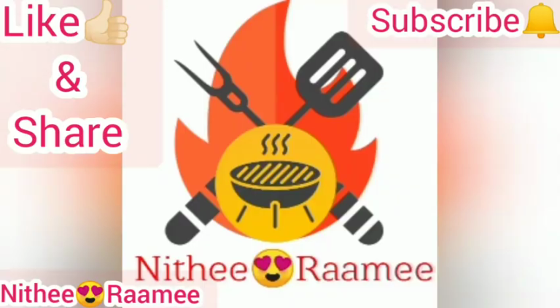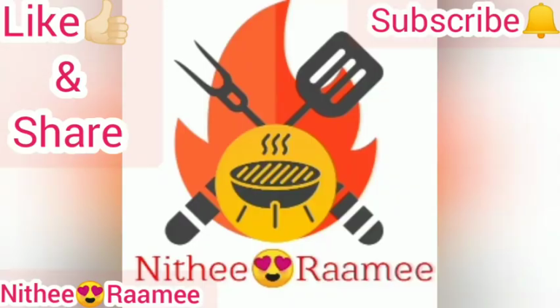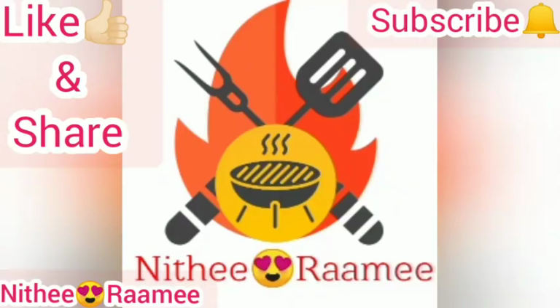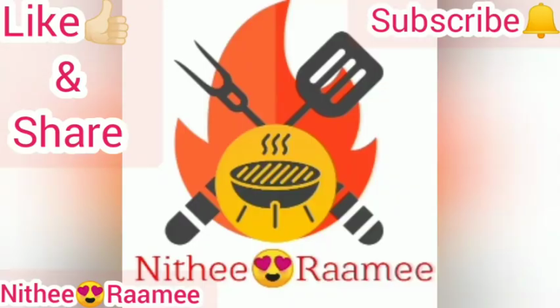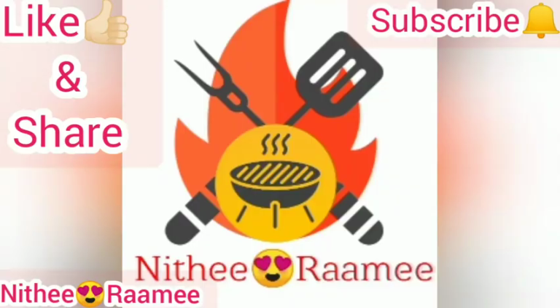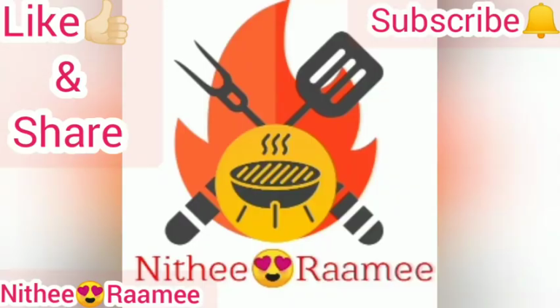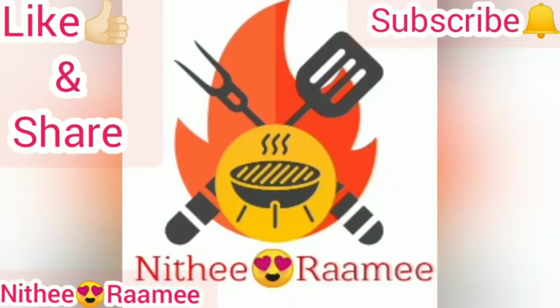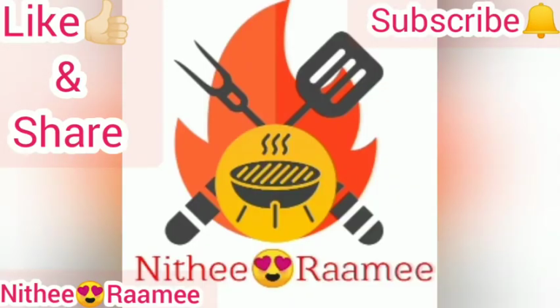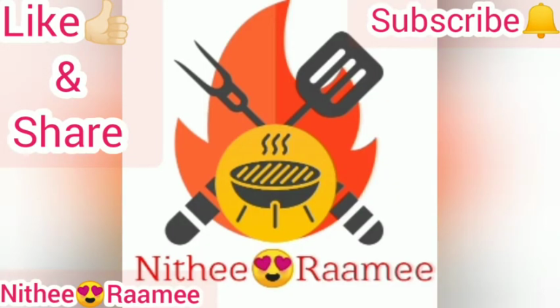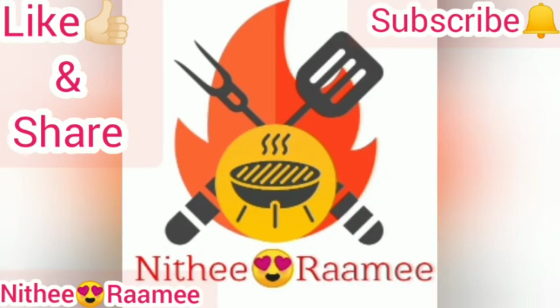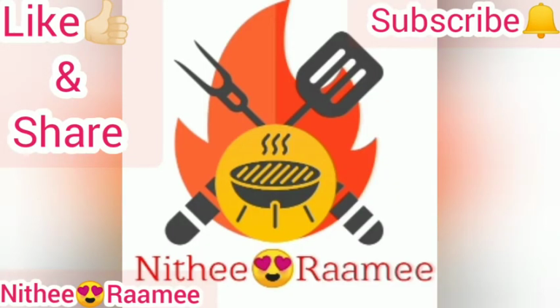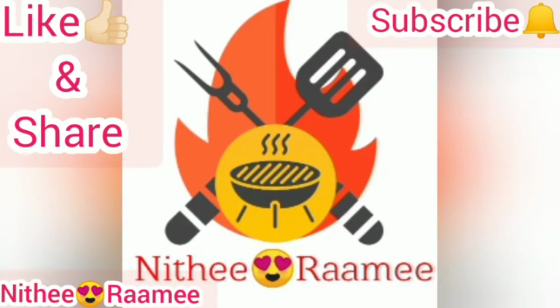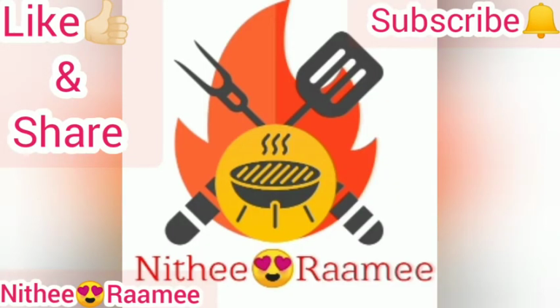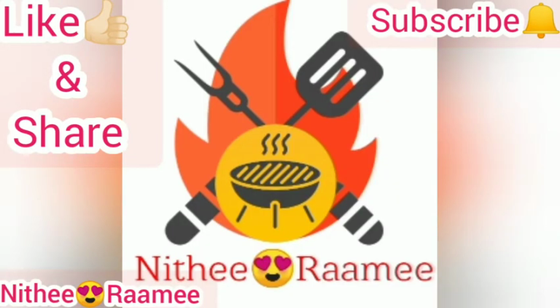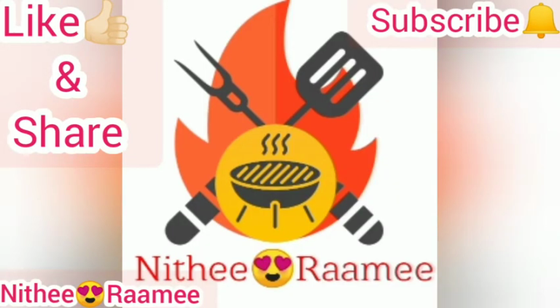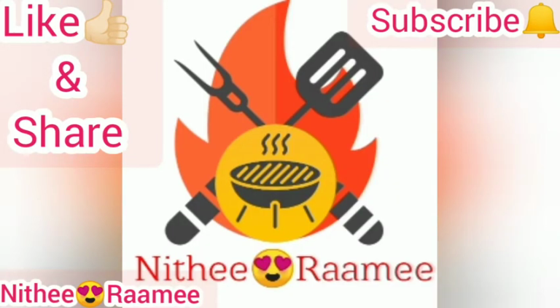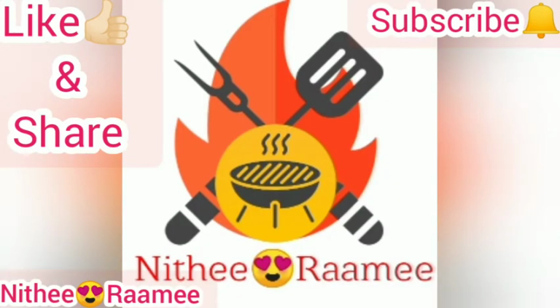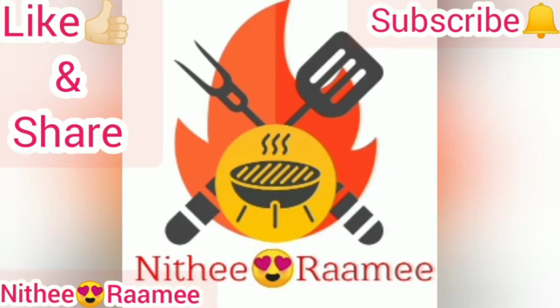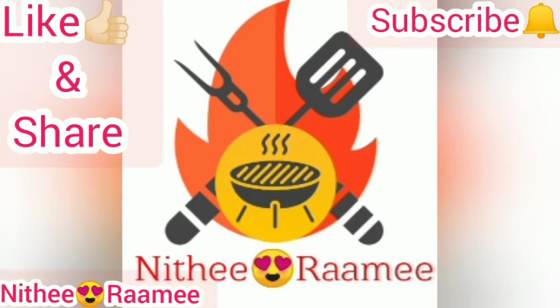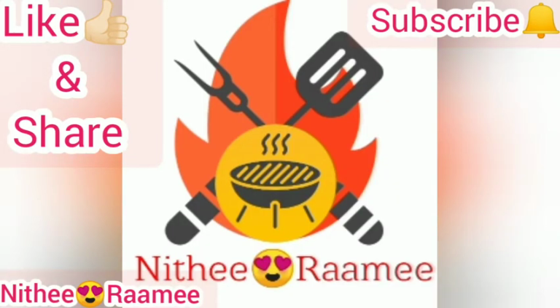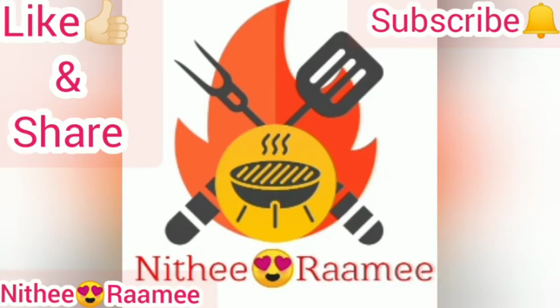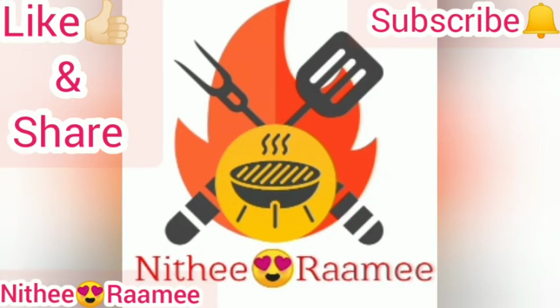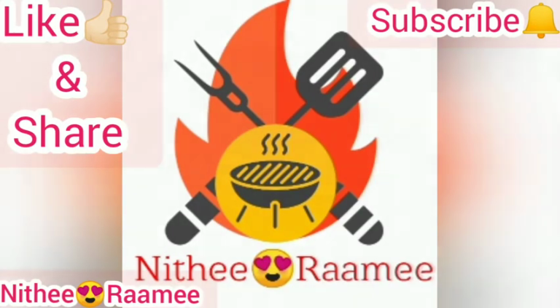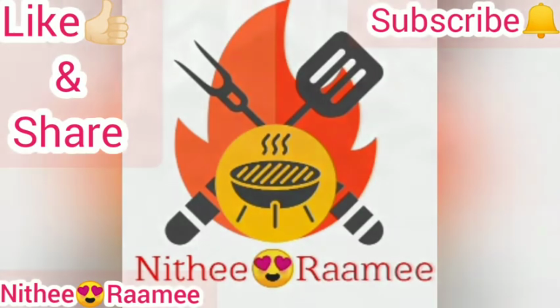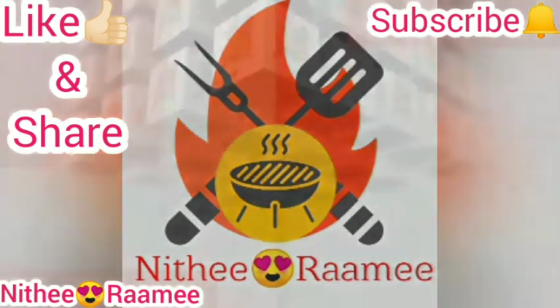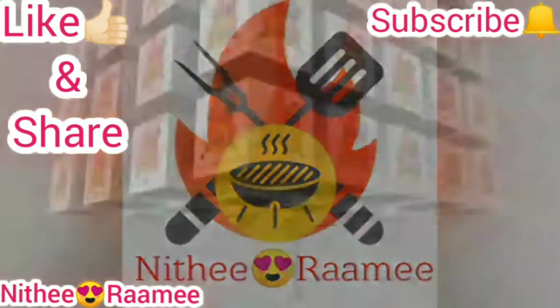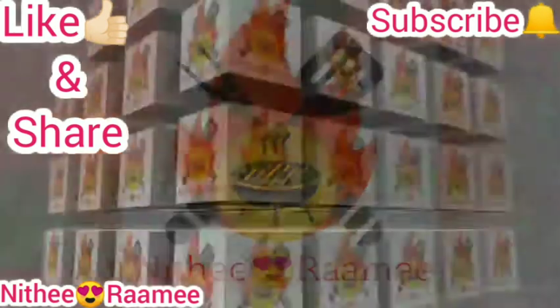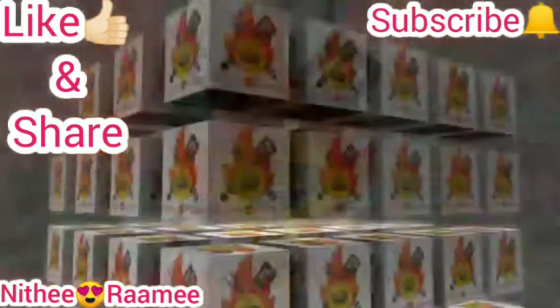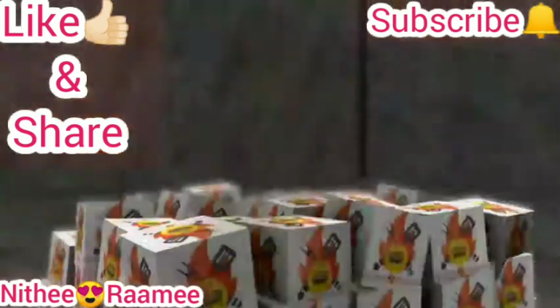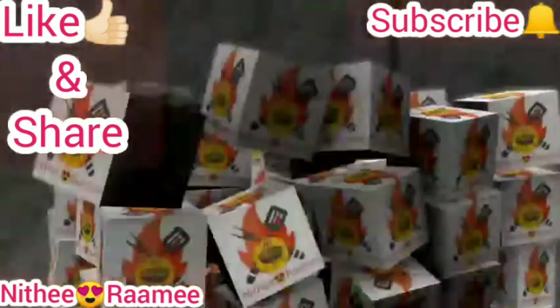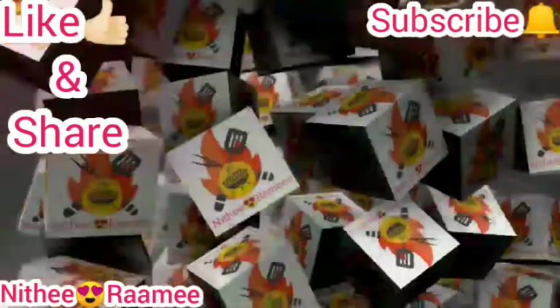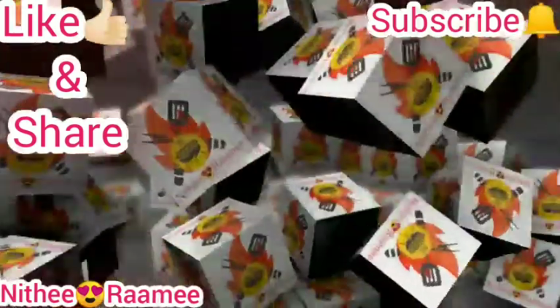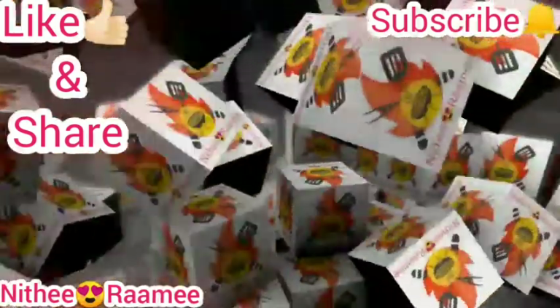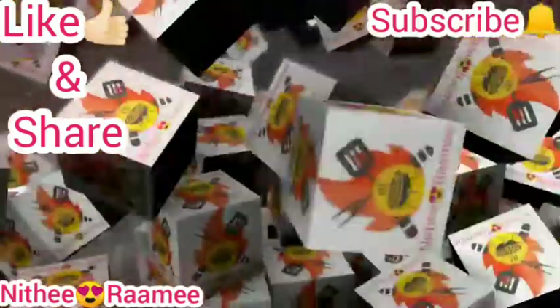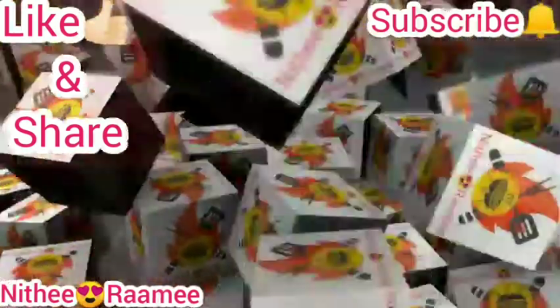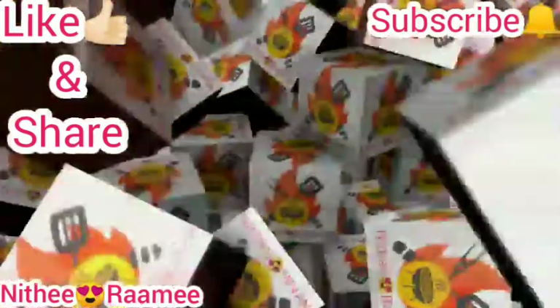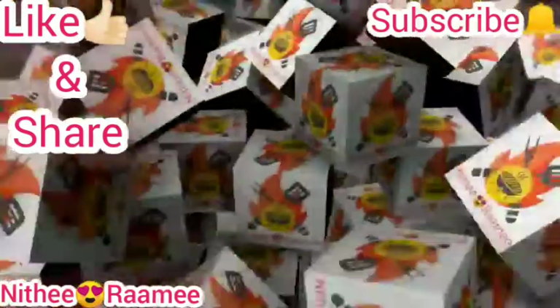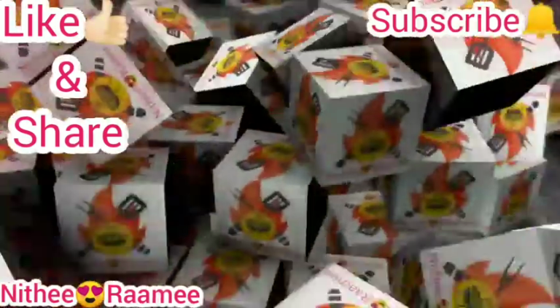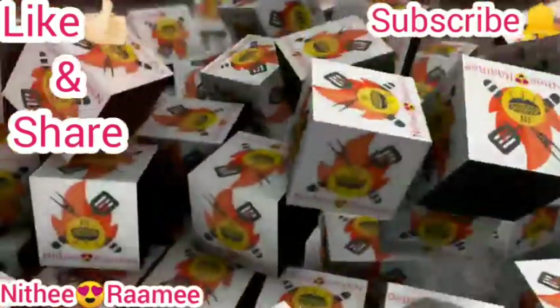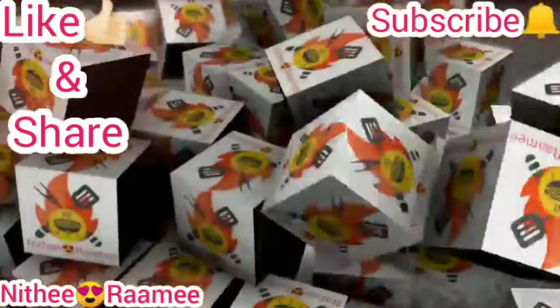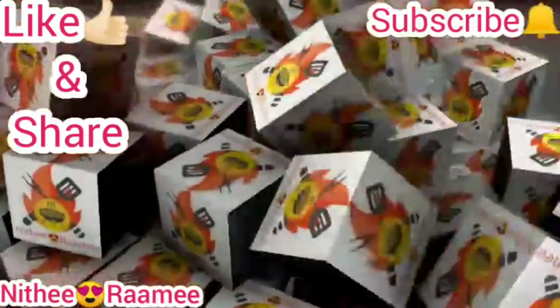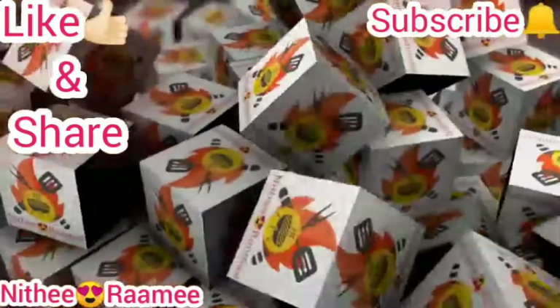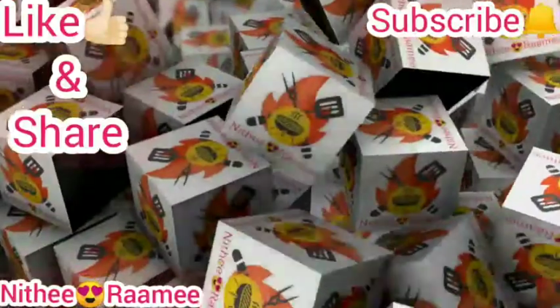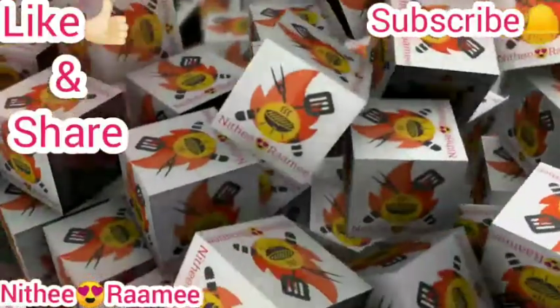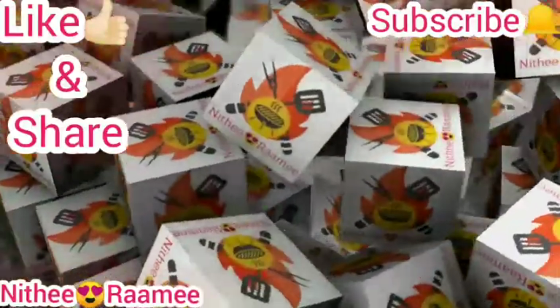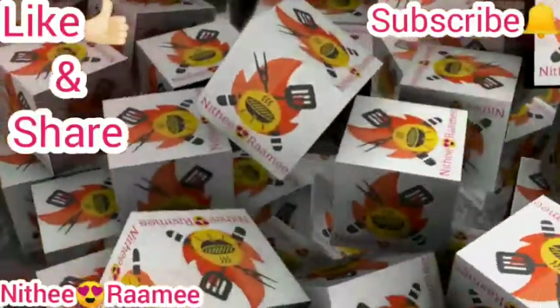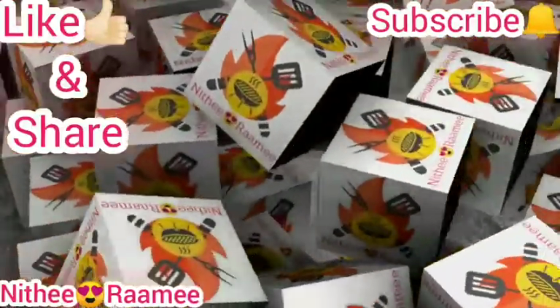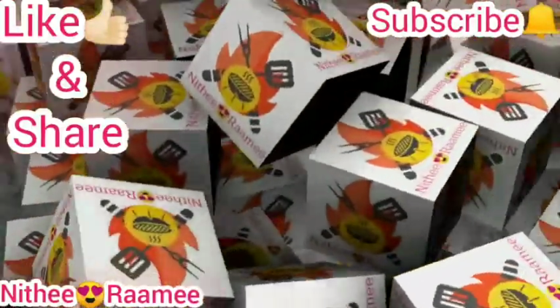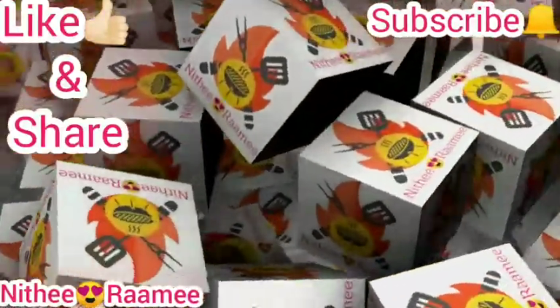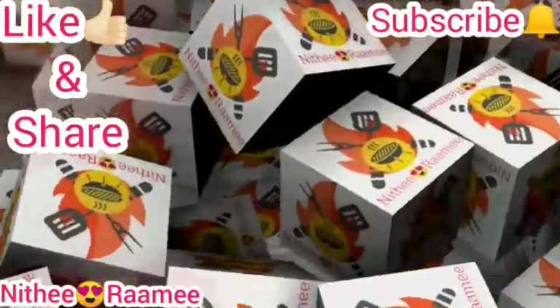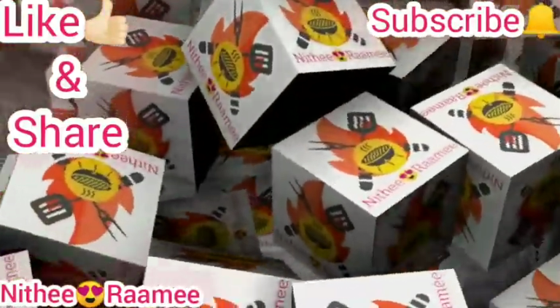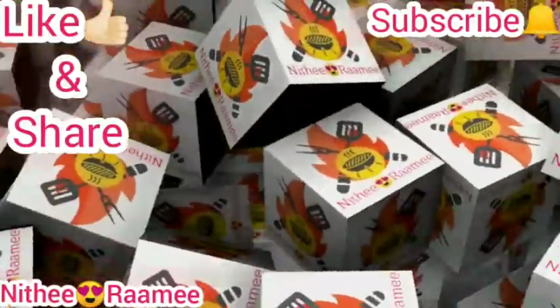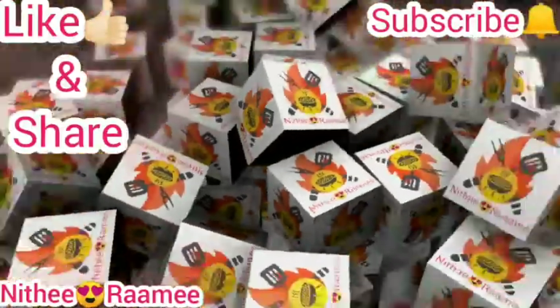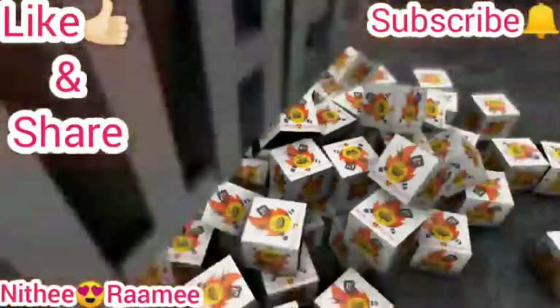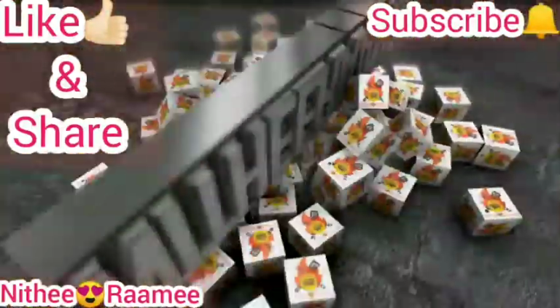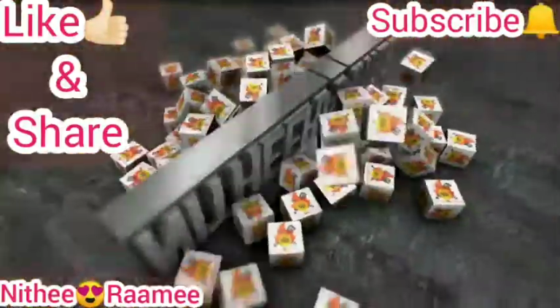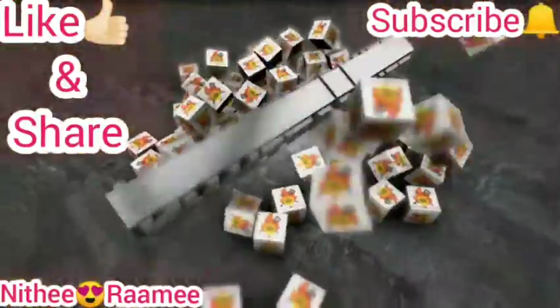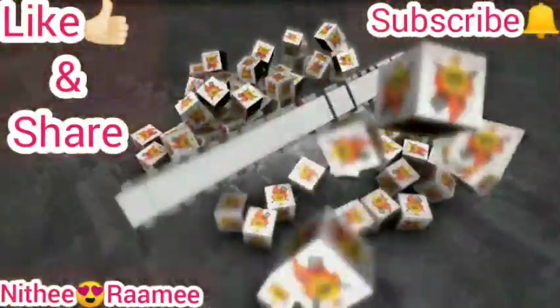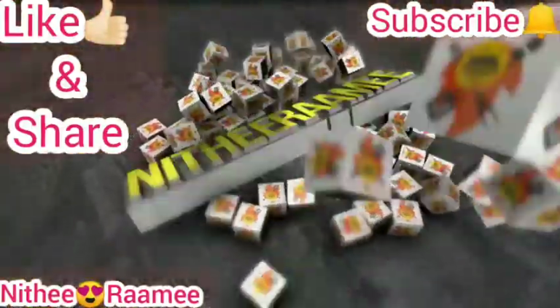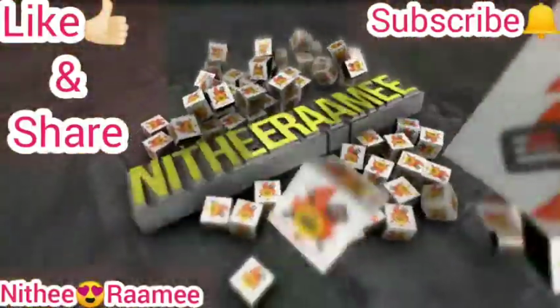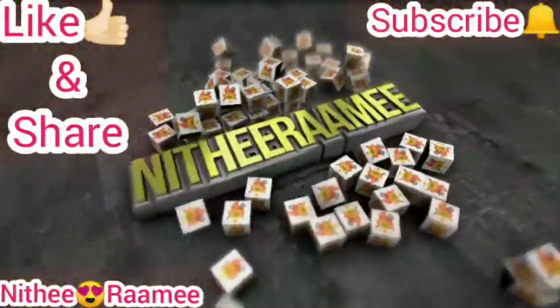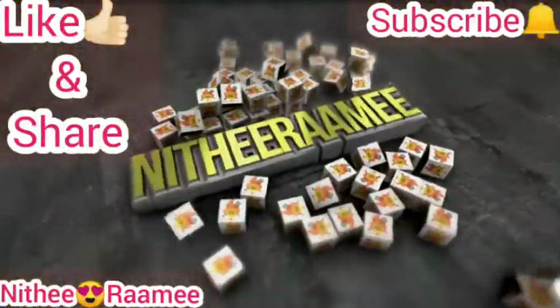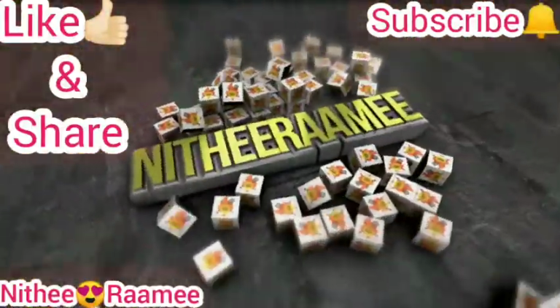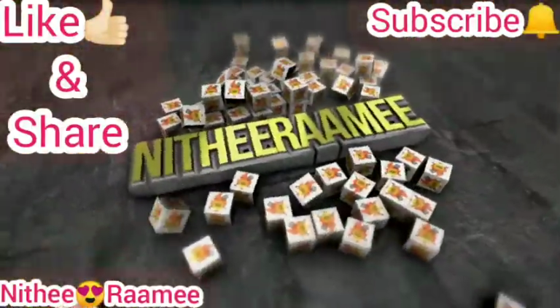Hi! Hello Friends! Welcome to Nithi and Rami. In this channel, we have a lunch box recipe: lemon rice.